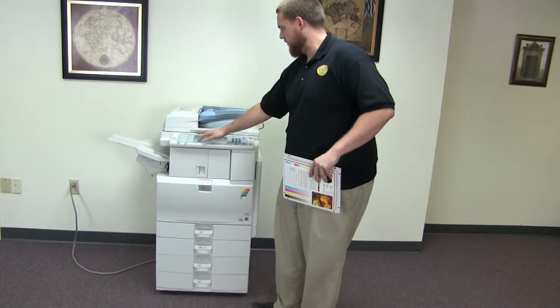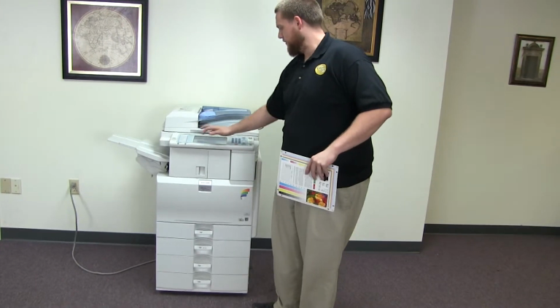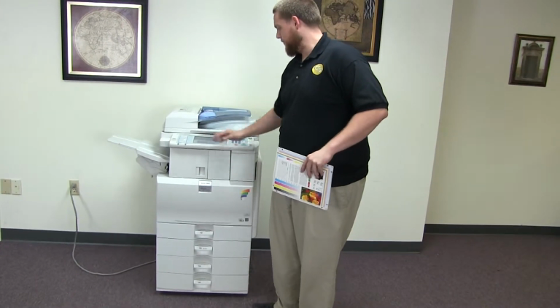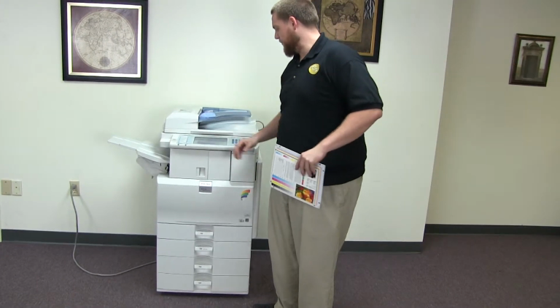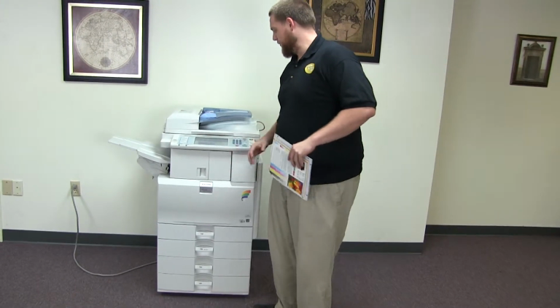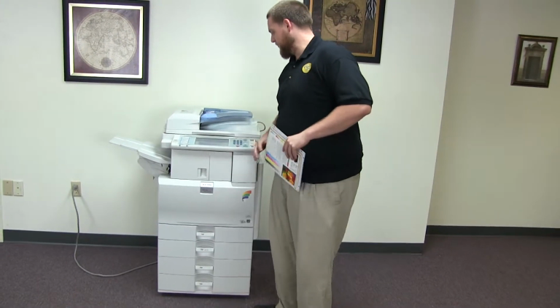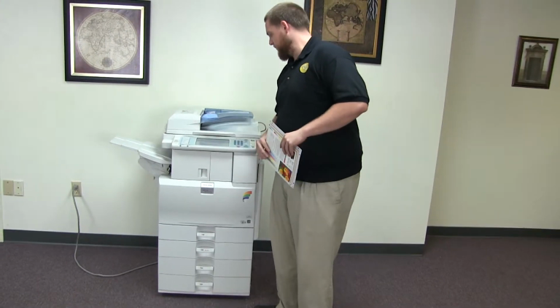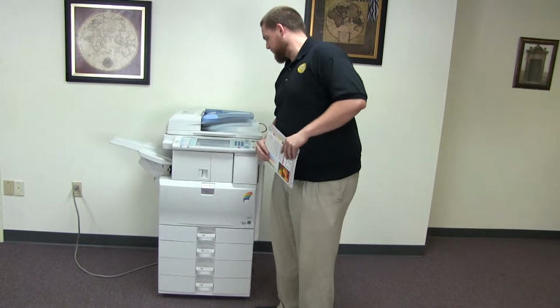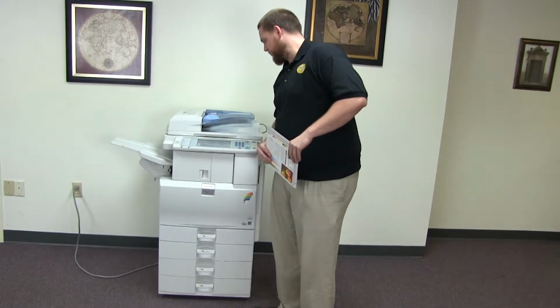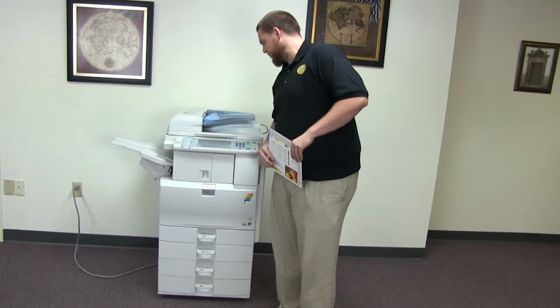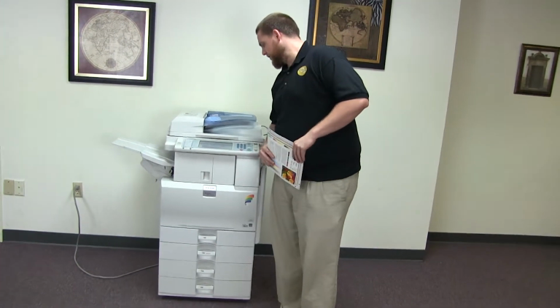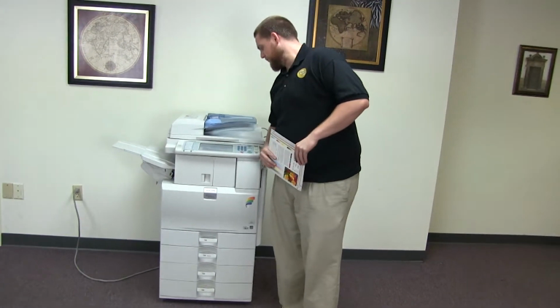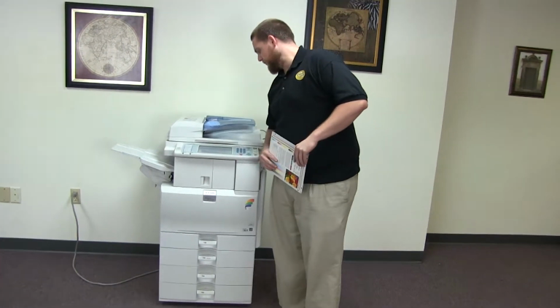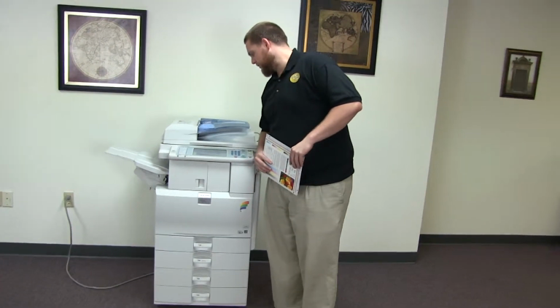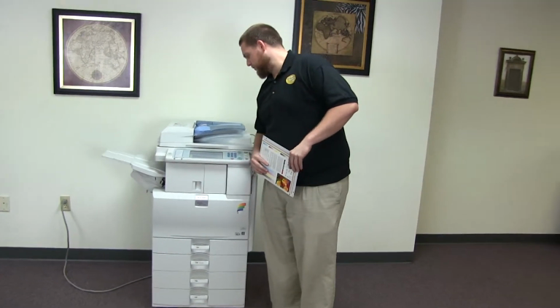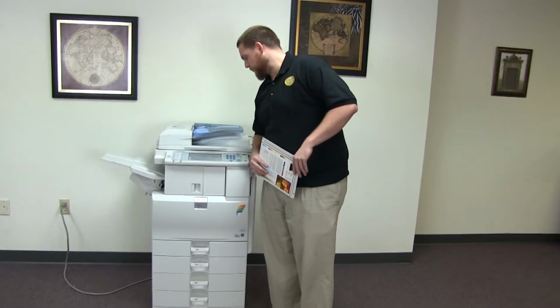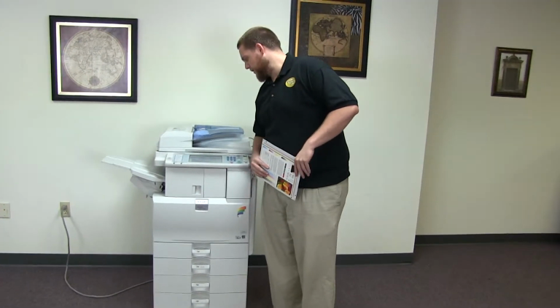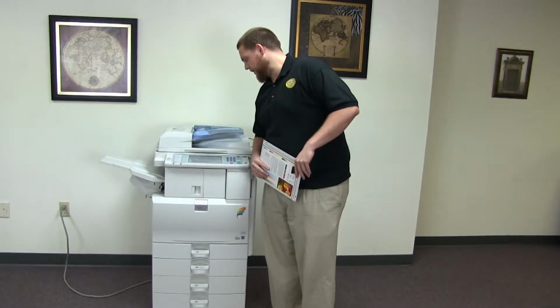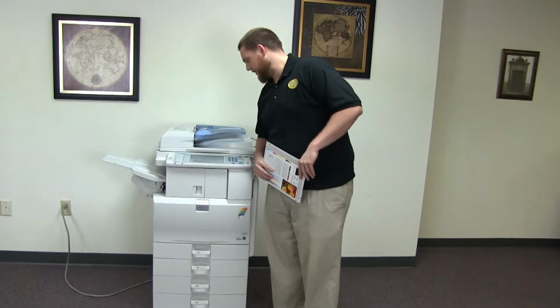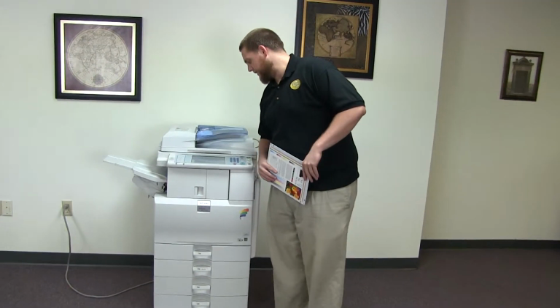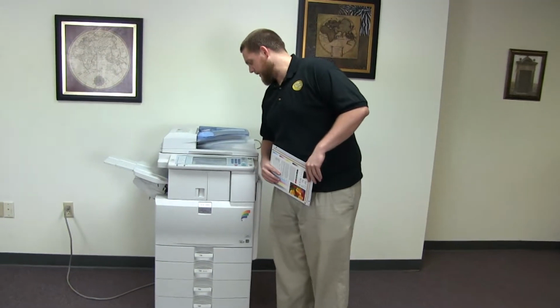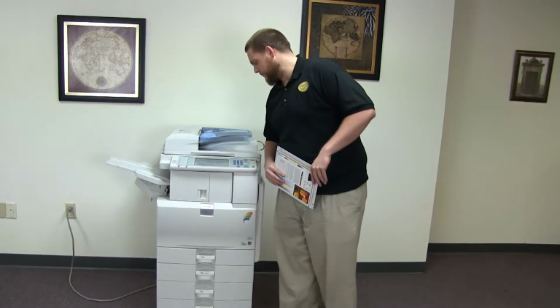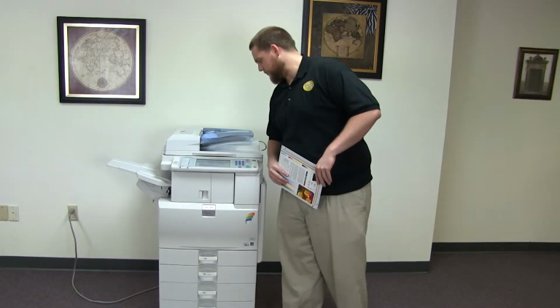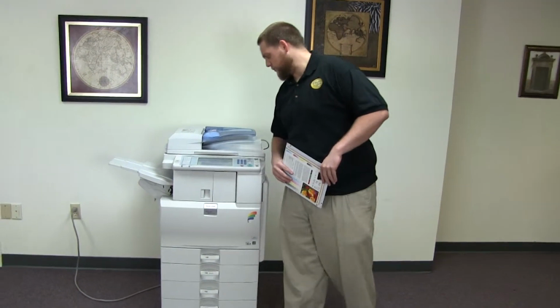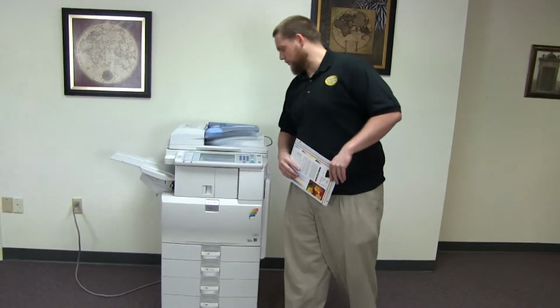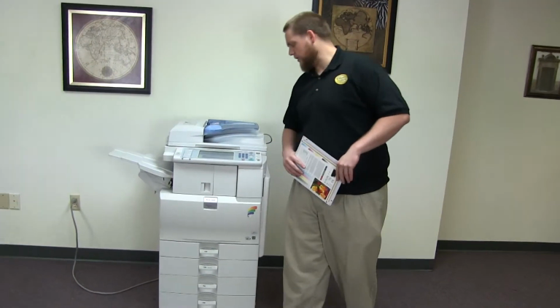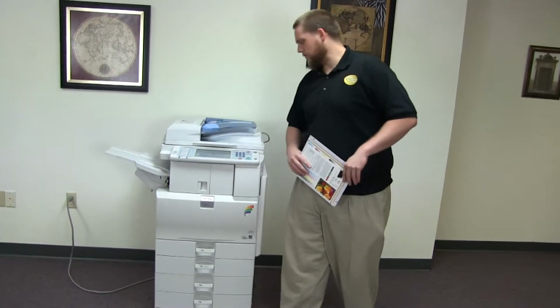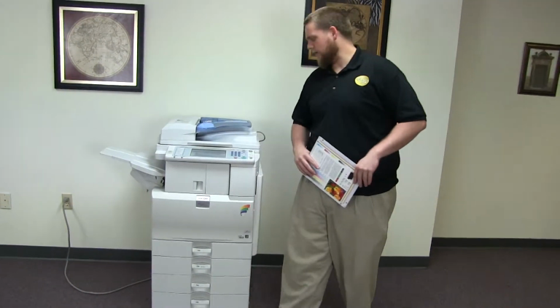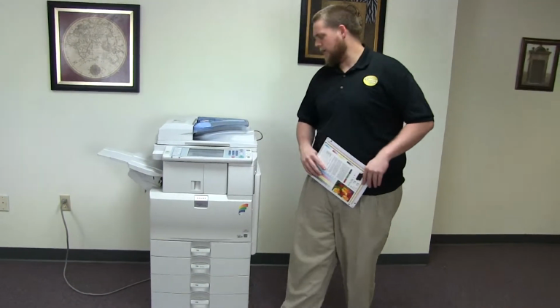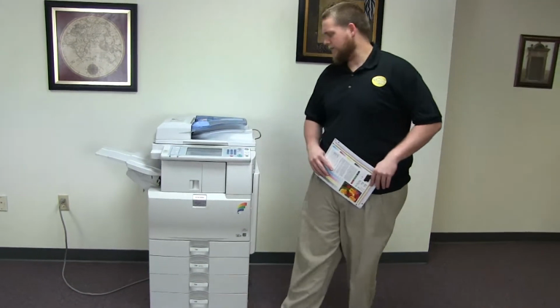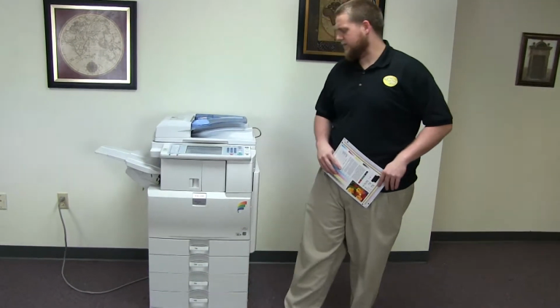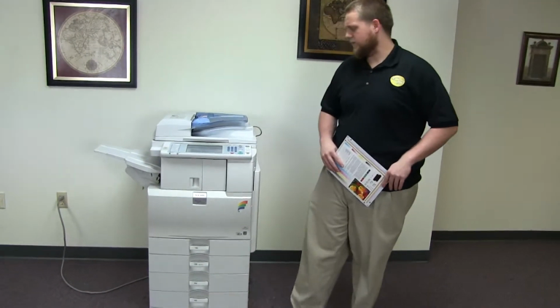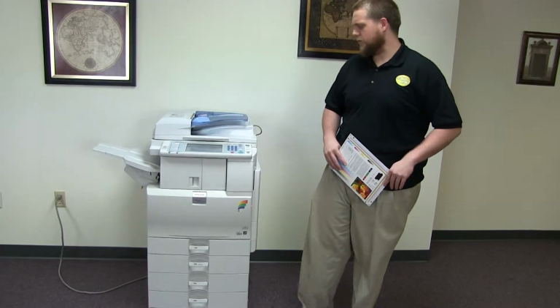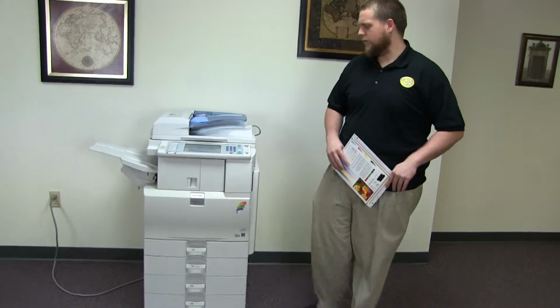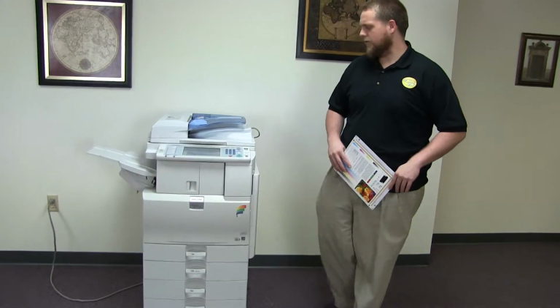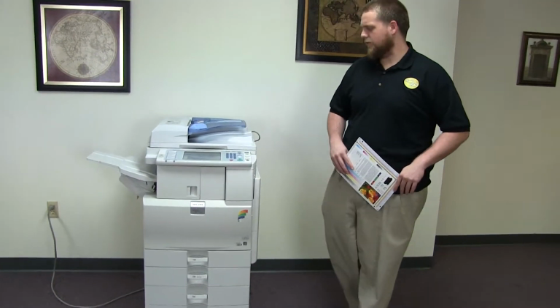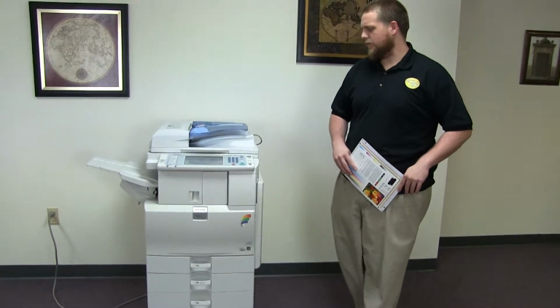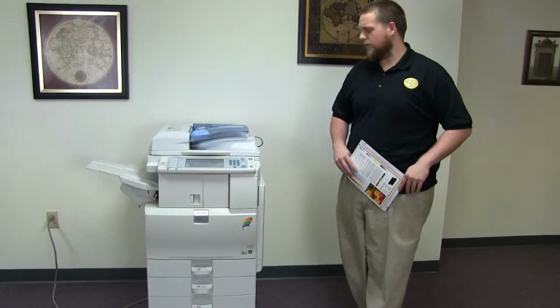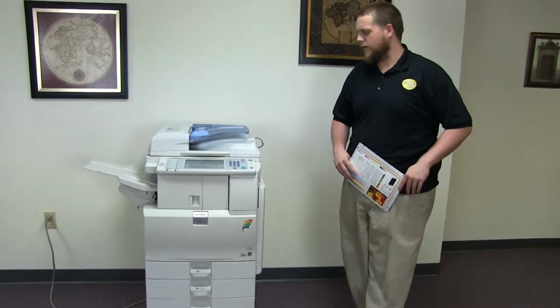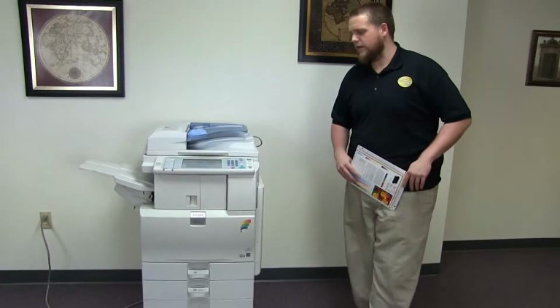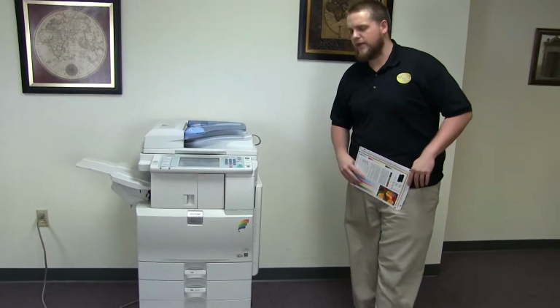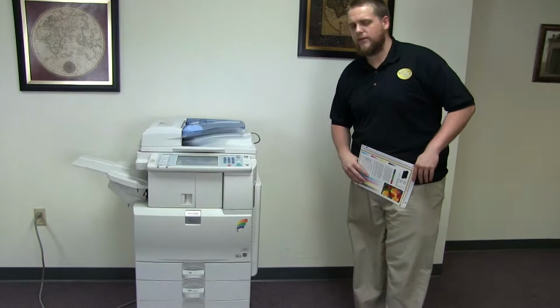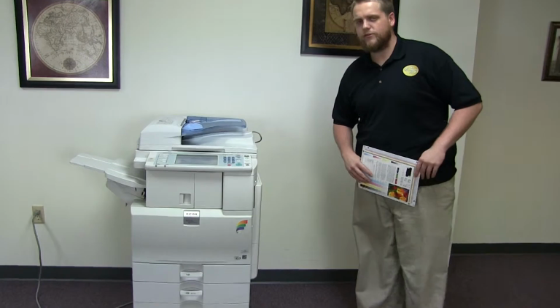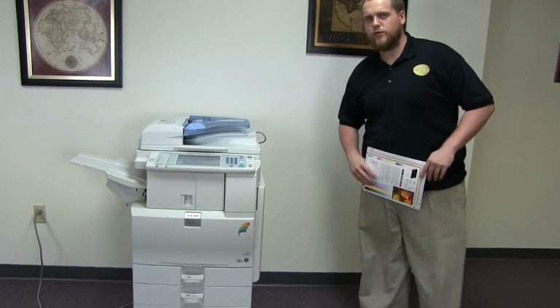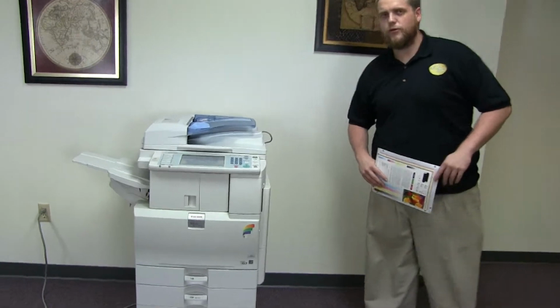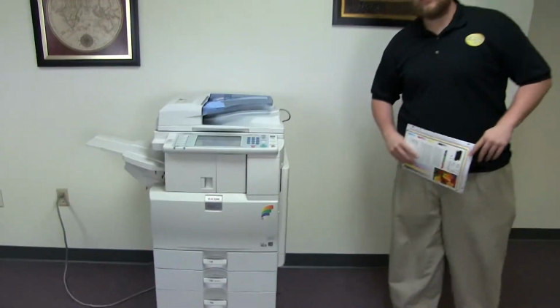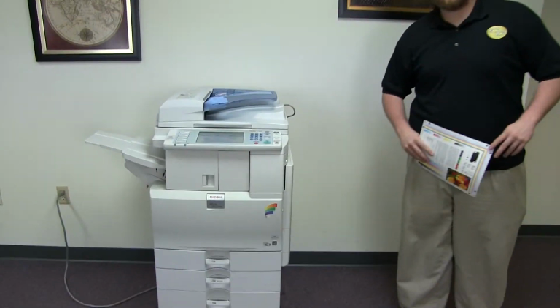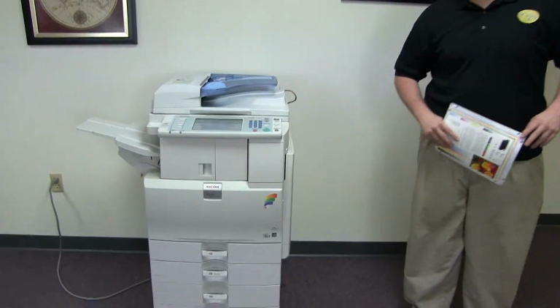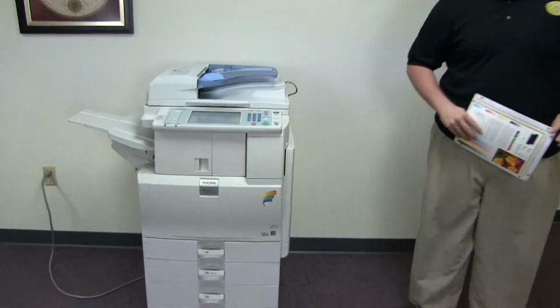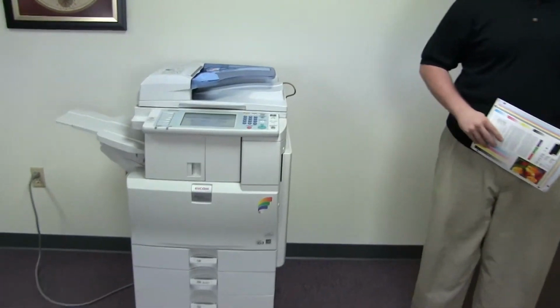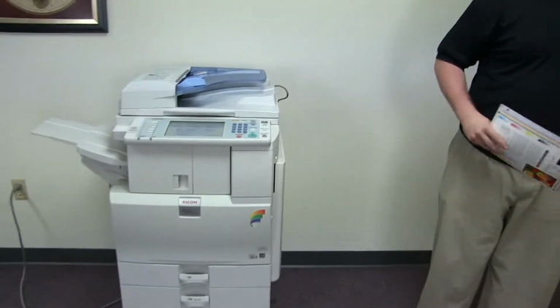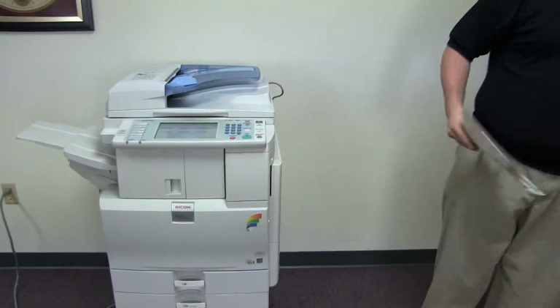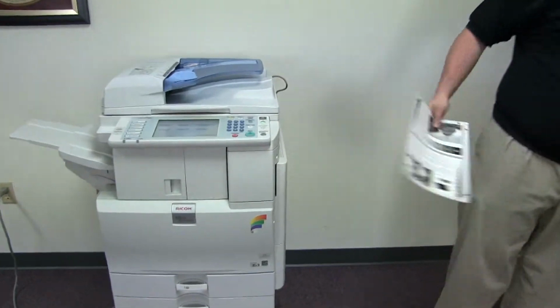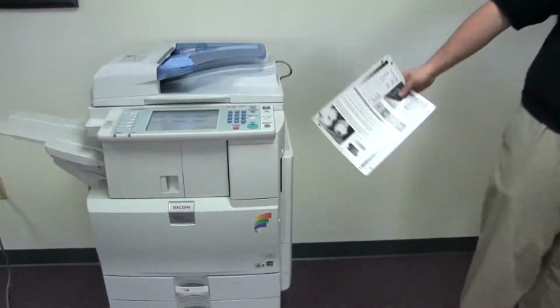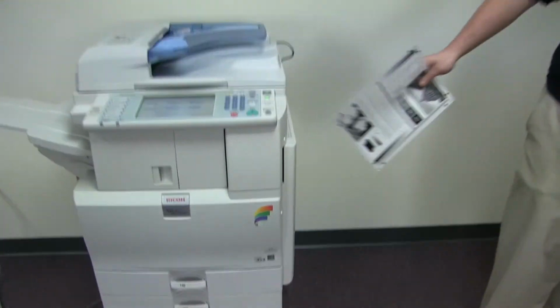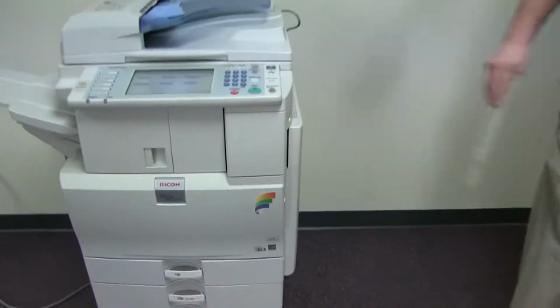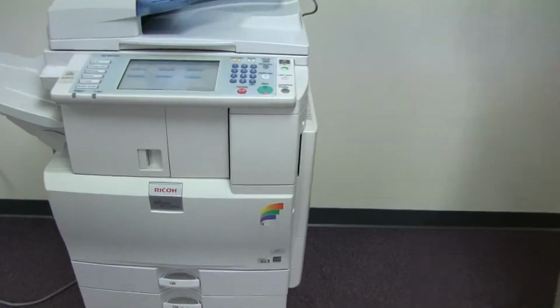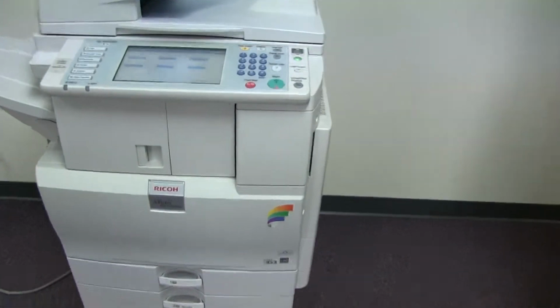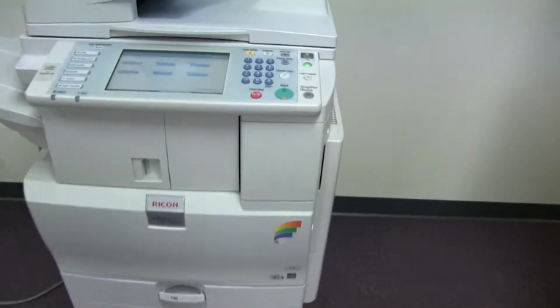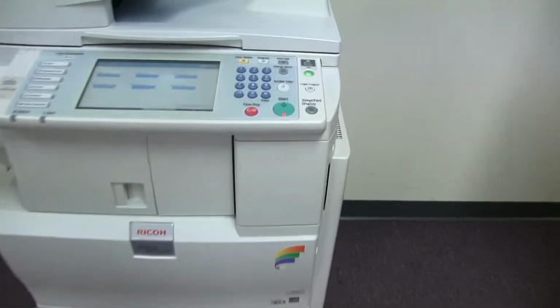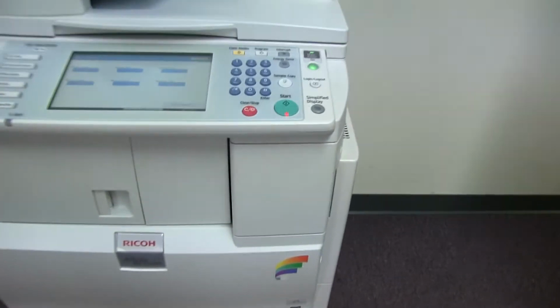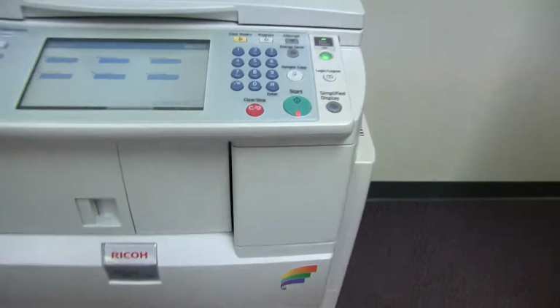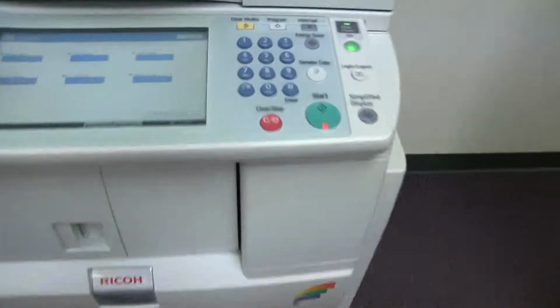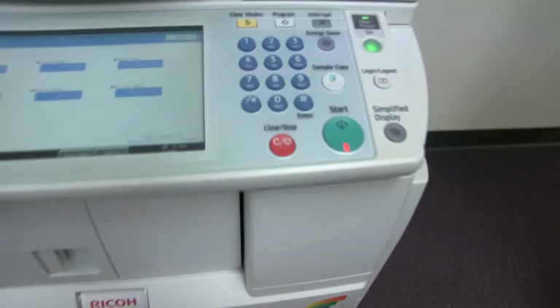The meter on this machine reads 28,000 total color copies and 338,000 total black and white, as you can see here on the counter.